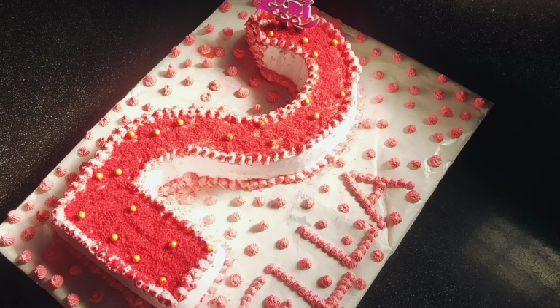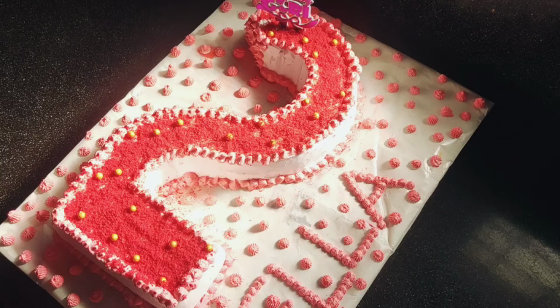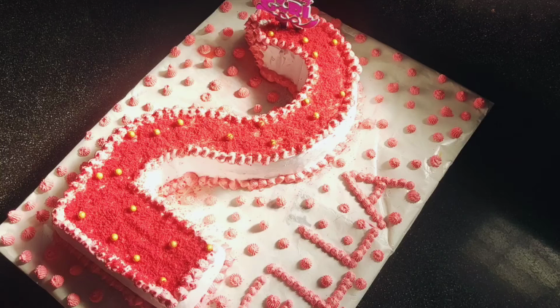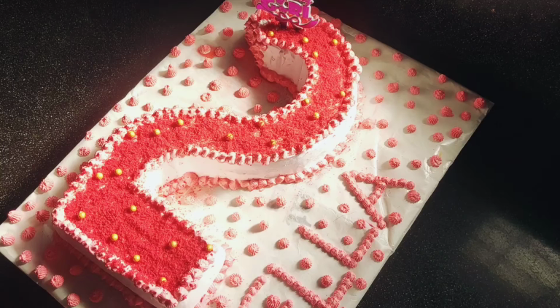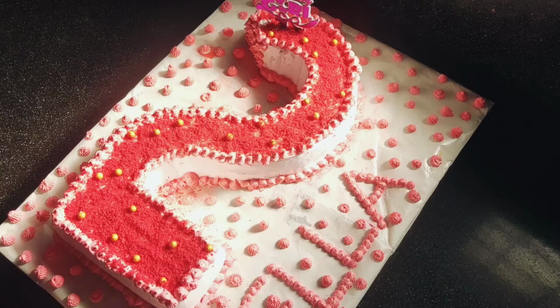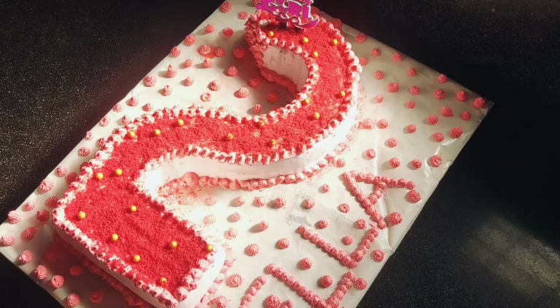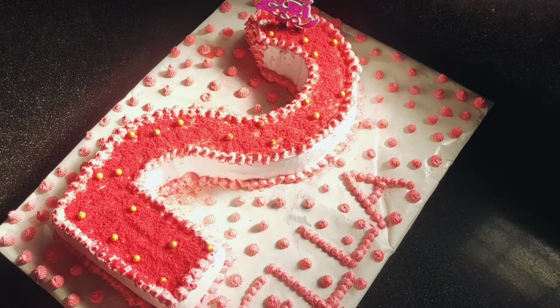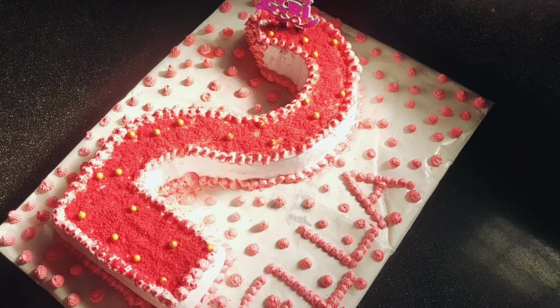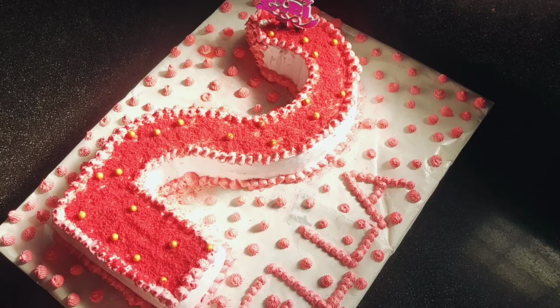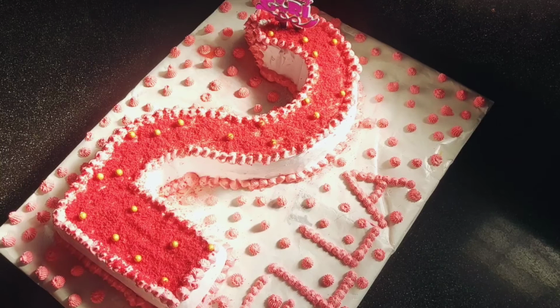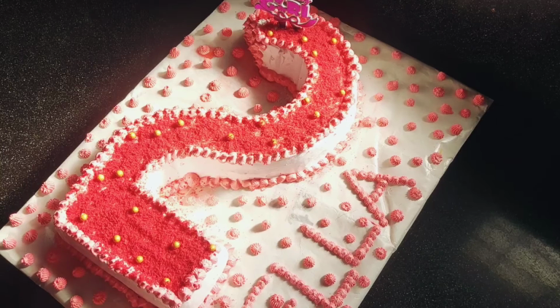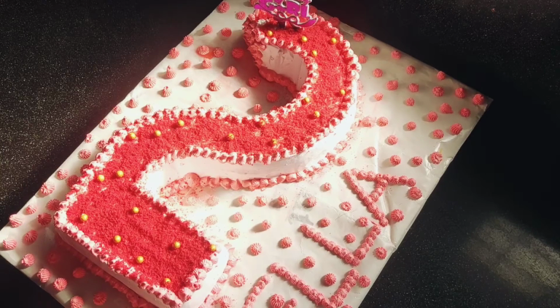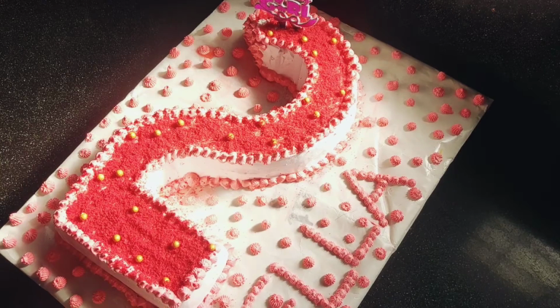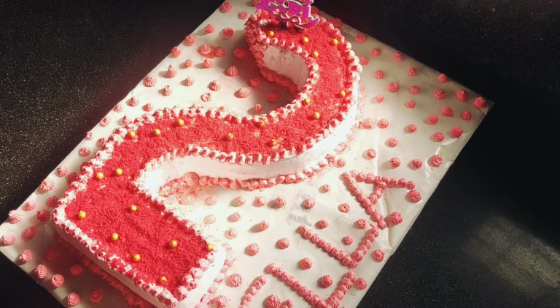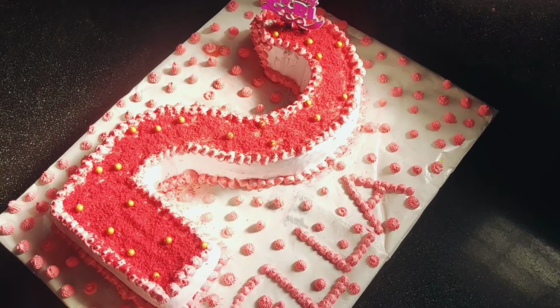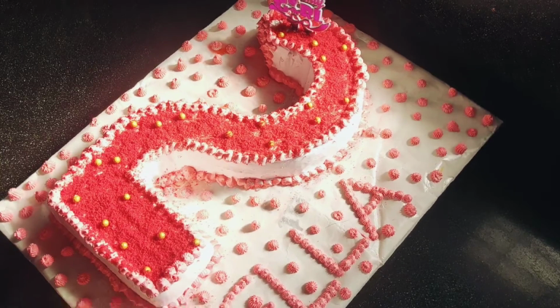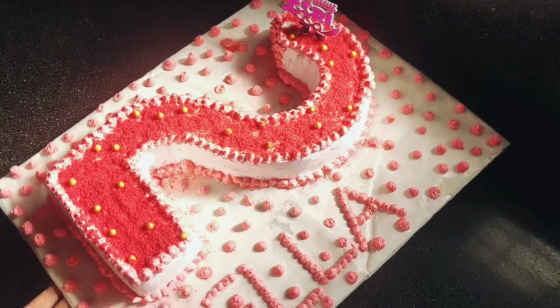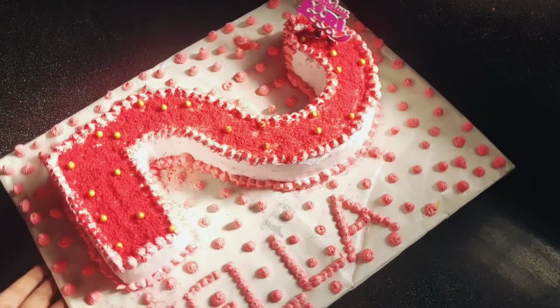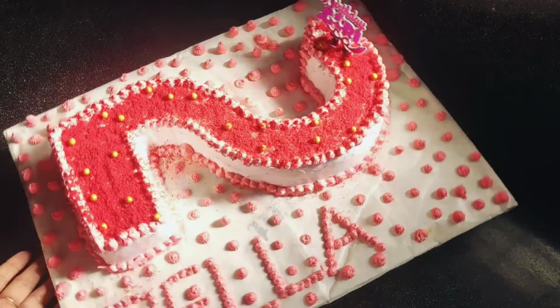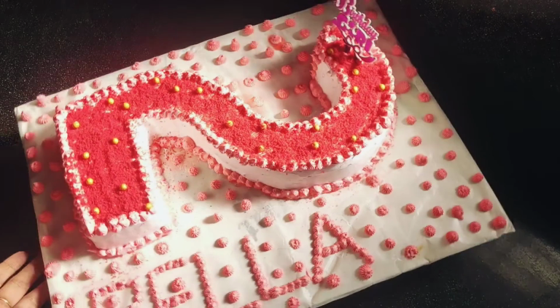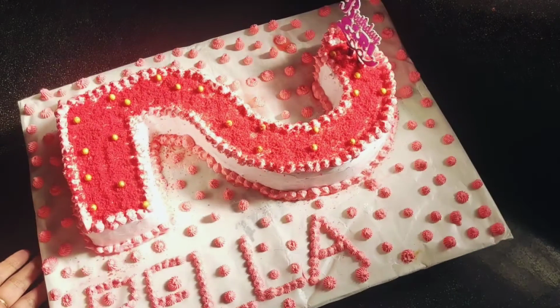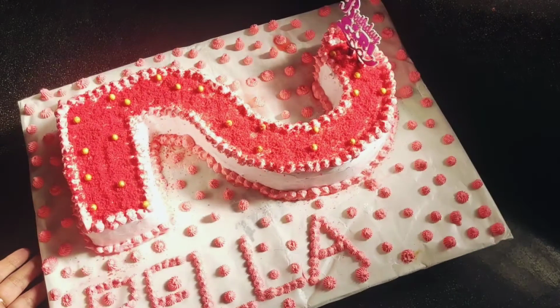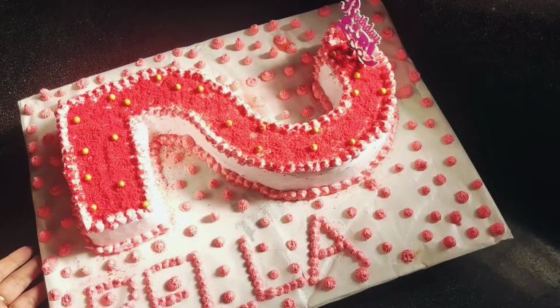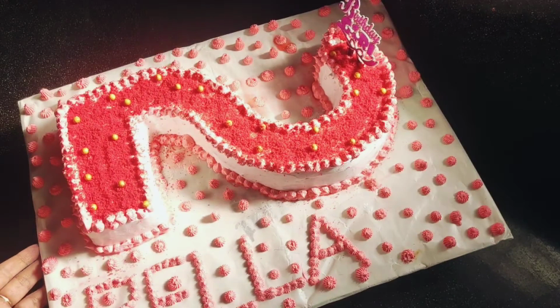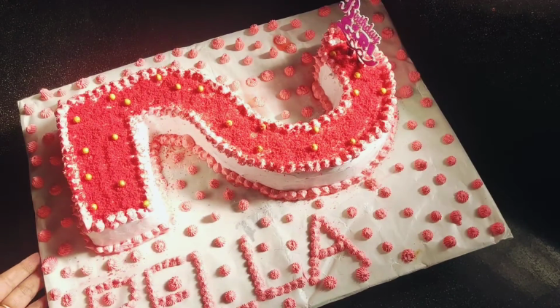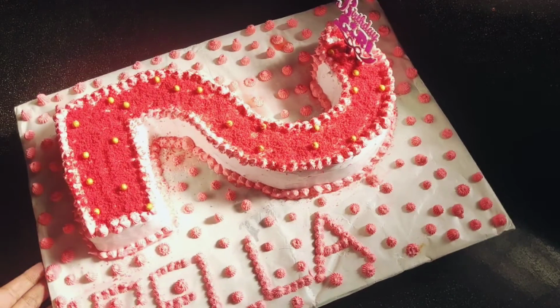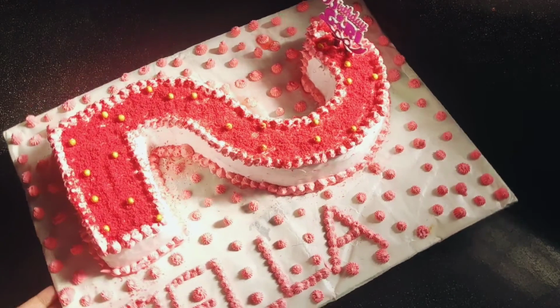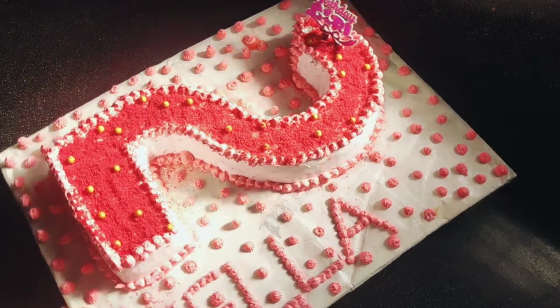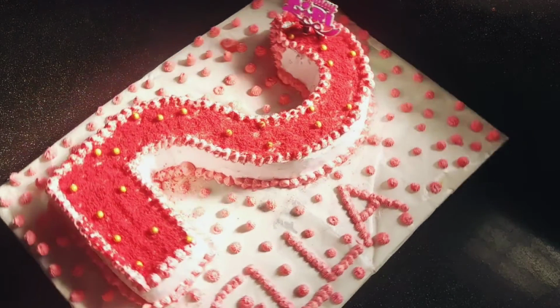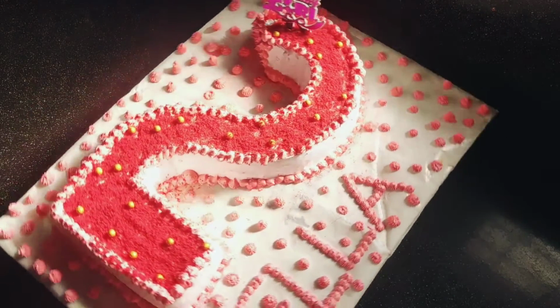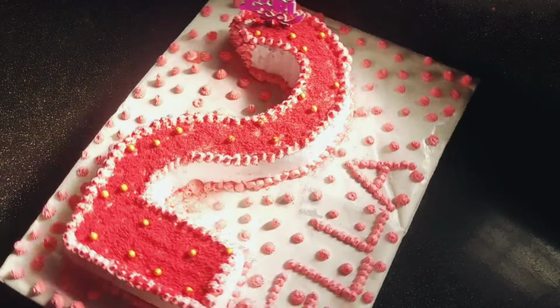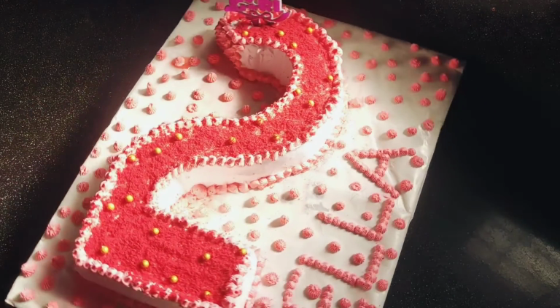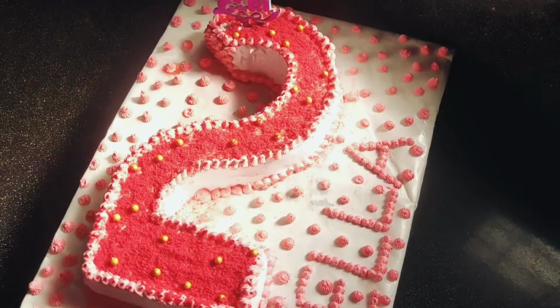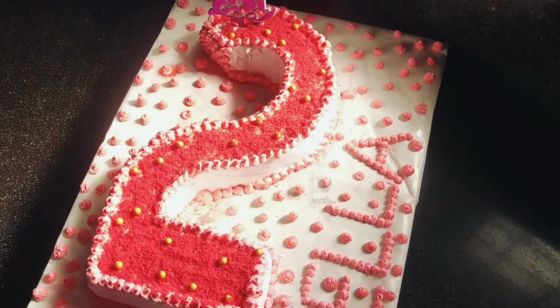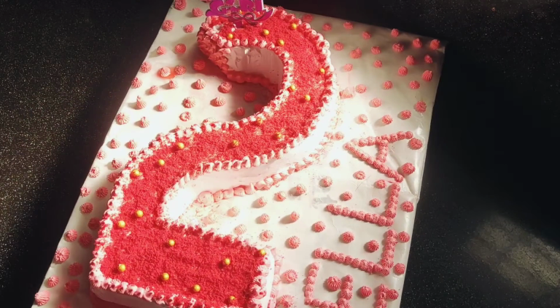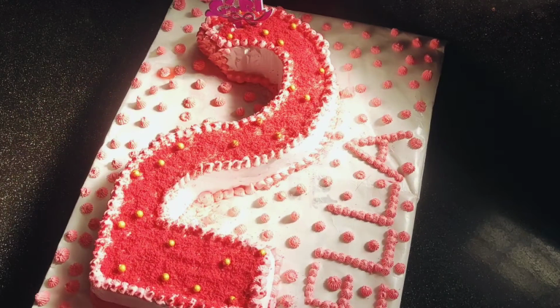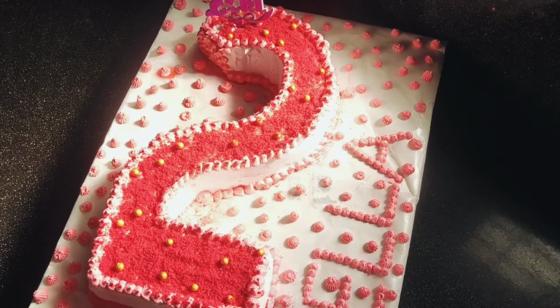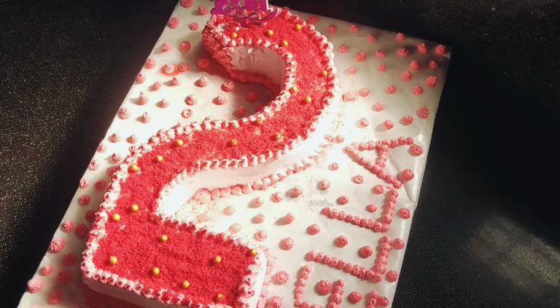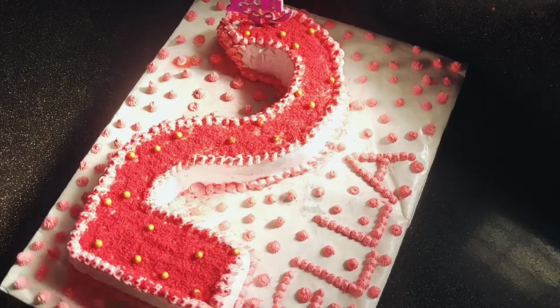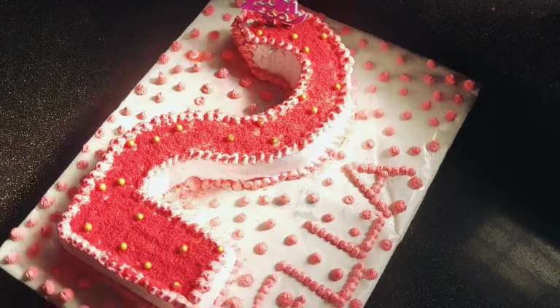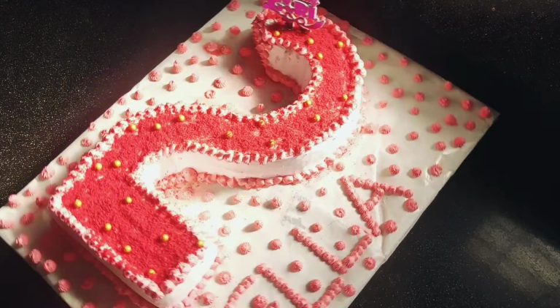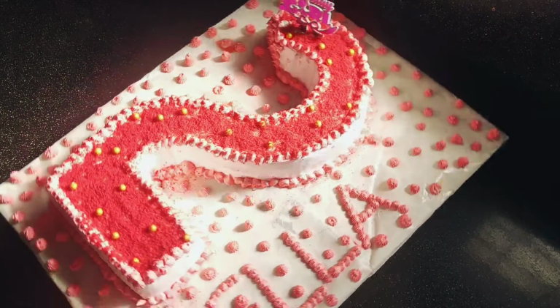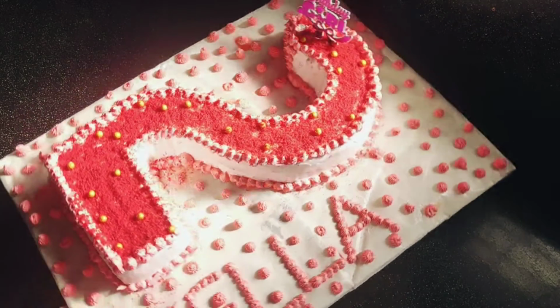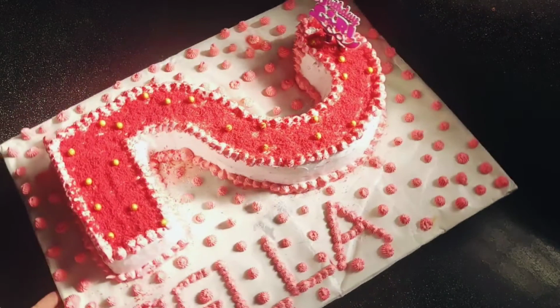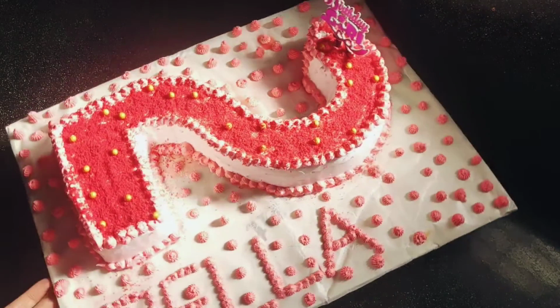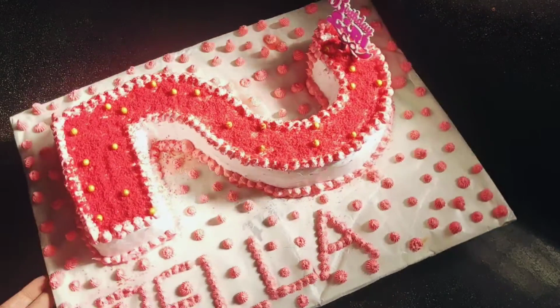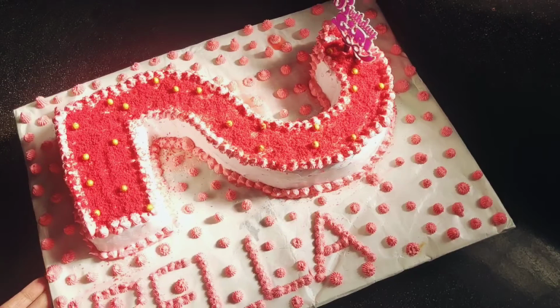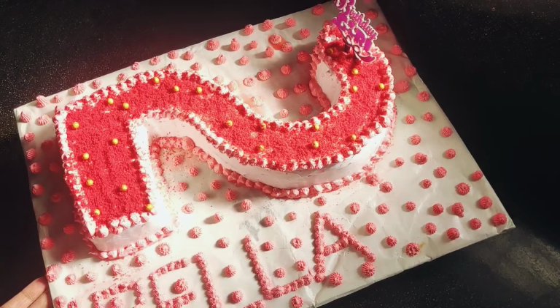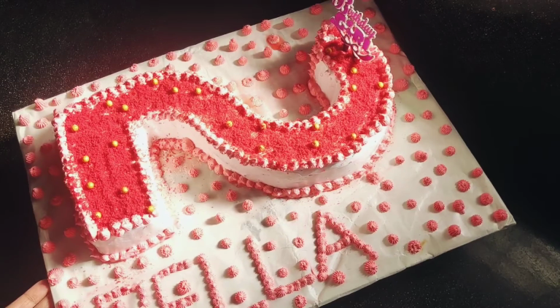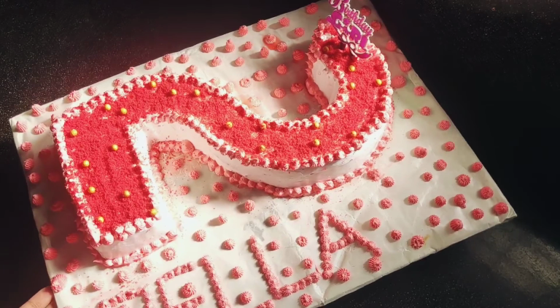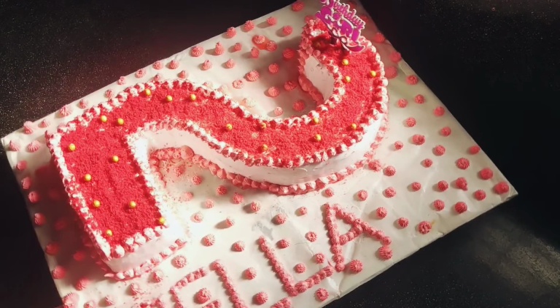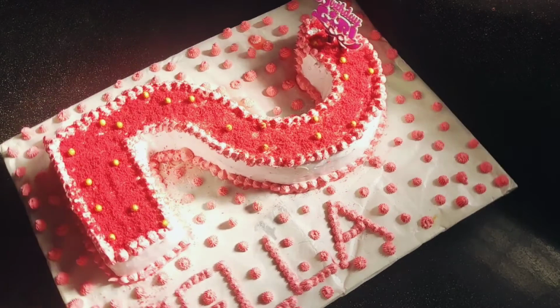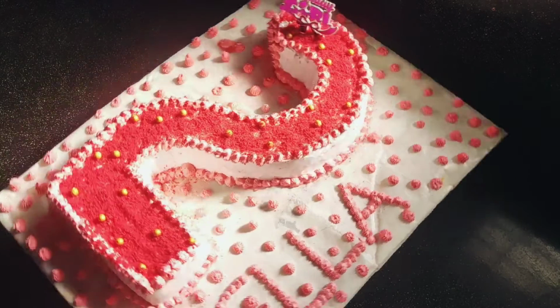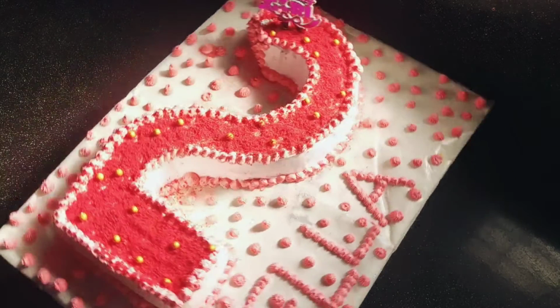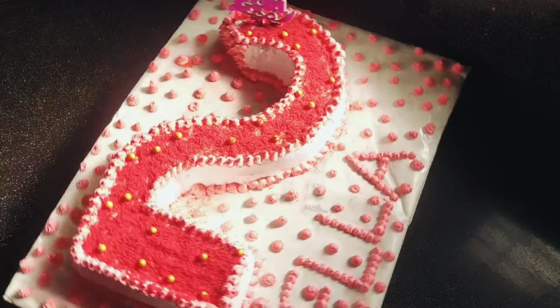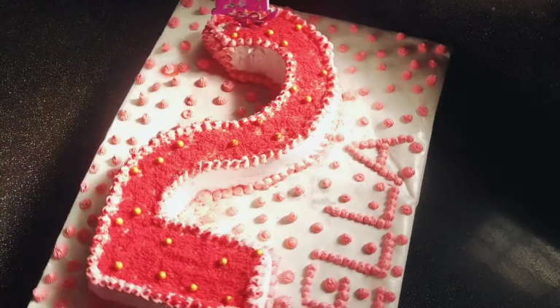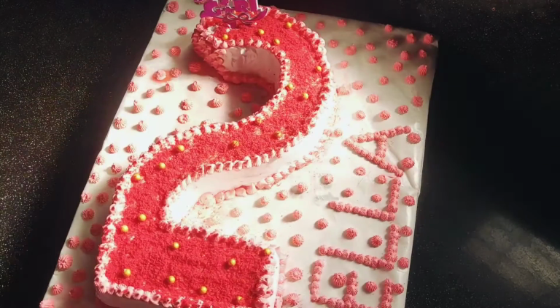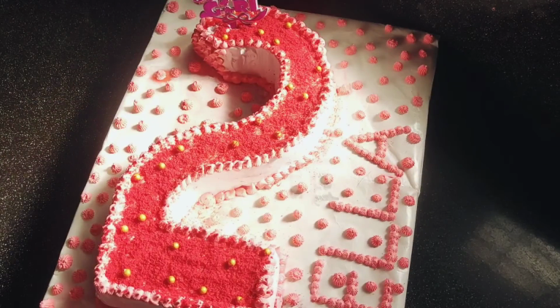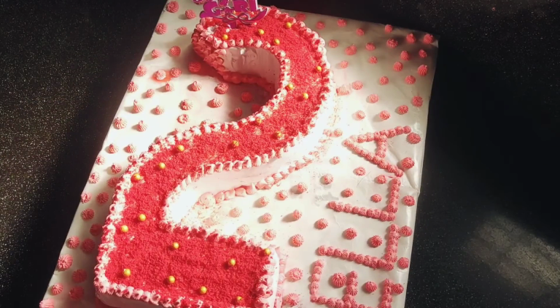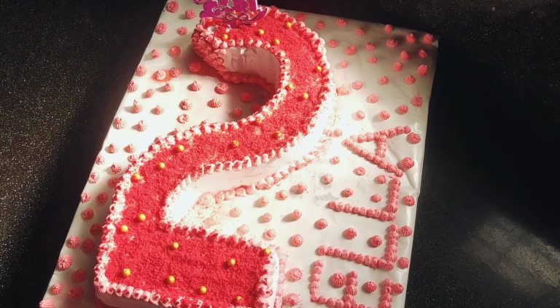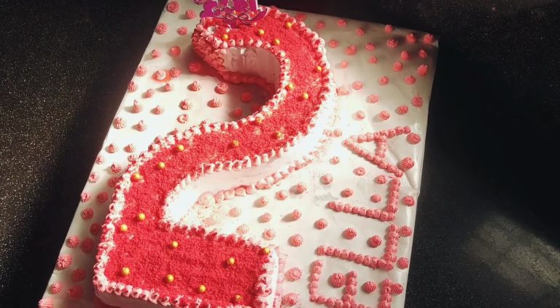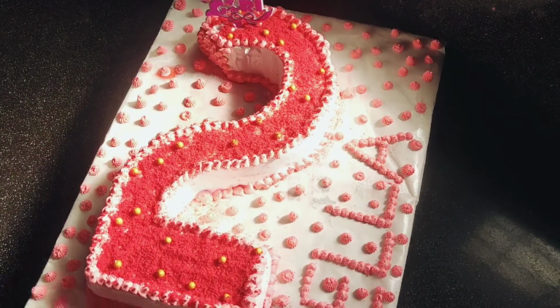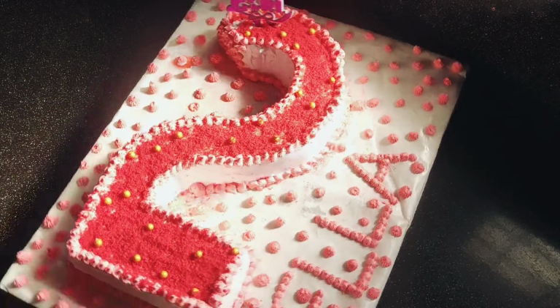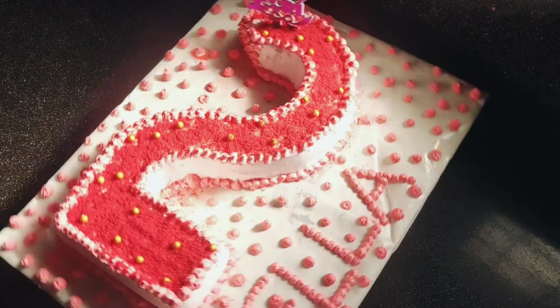Hello friends! Assalamualaikum! Welcome back to your channel! Now, I am going to show you a video of our cake.